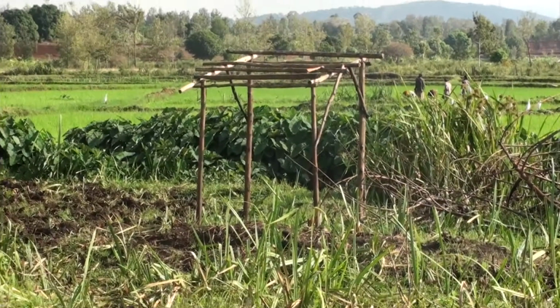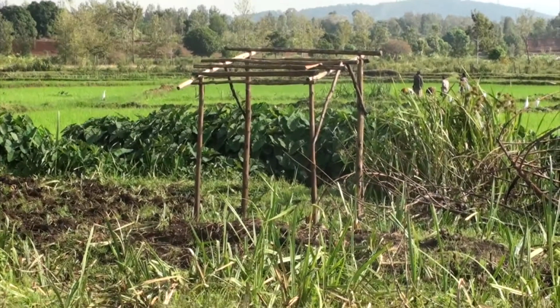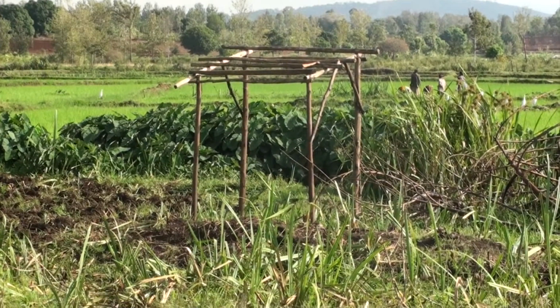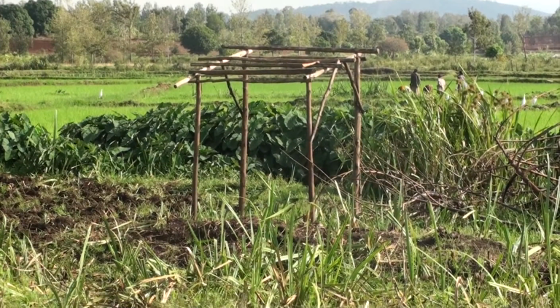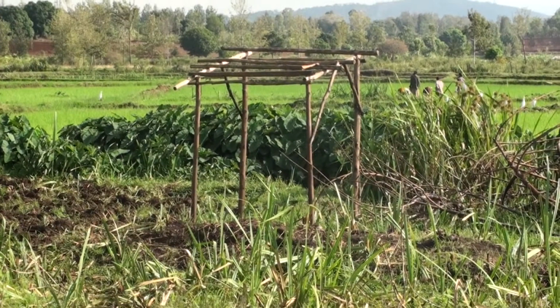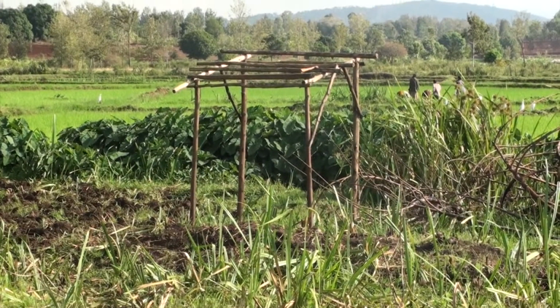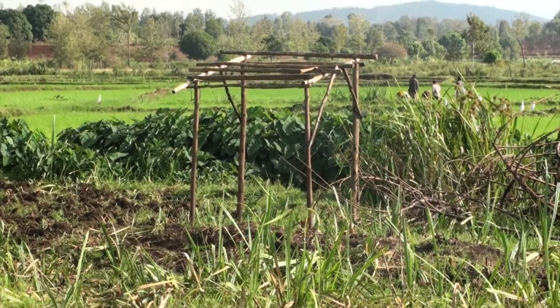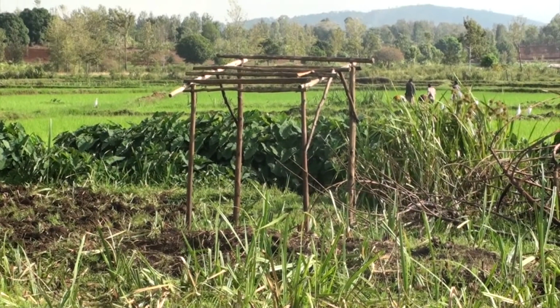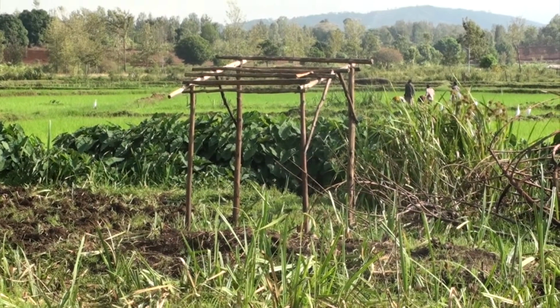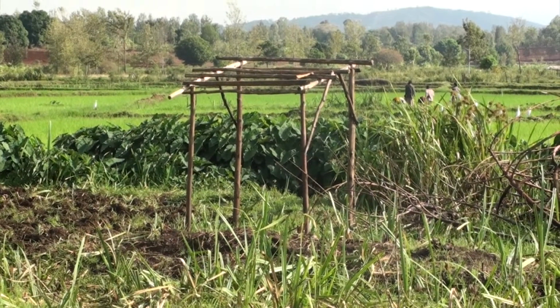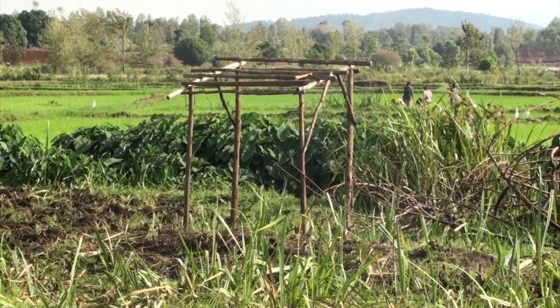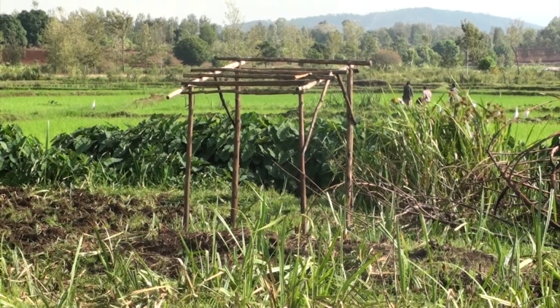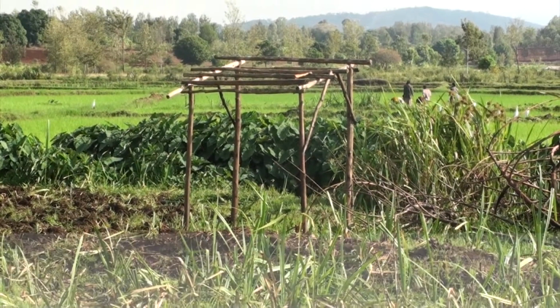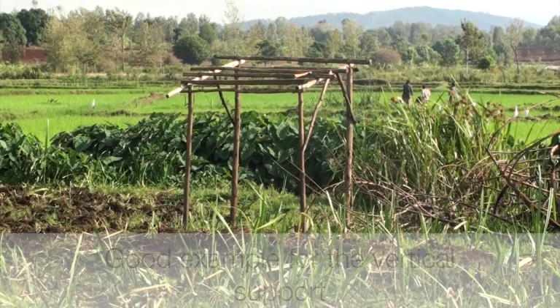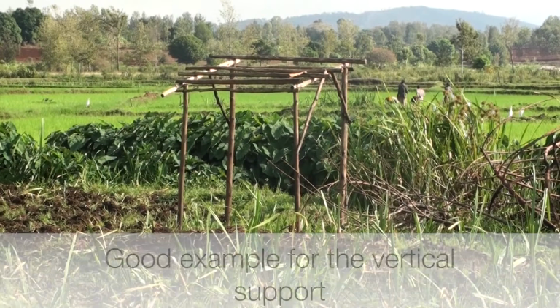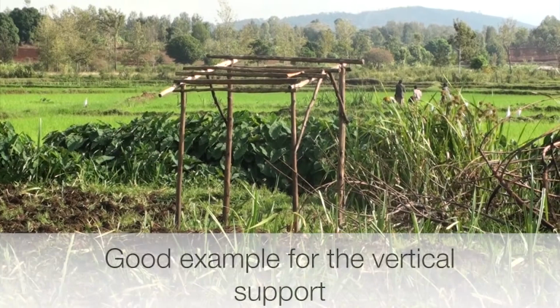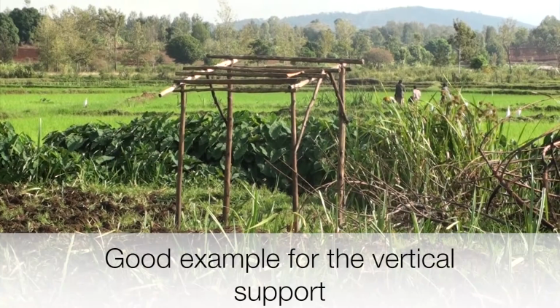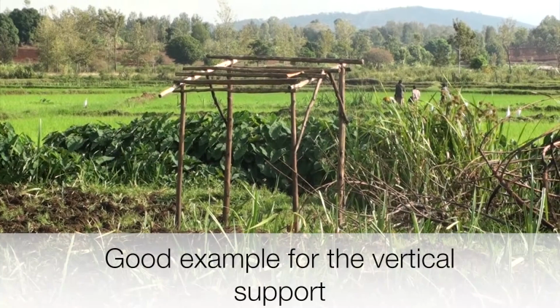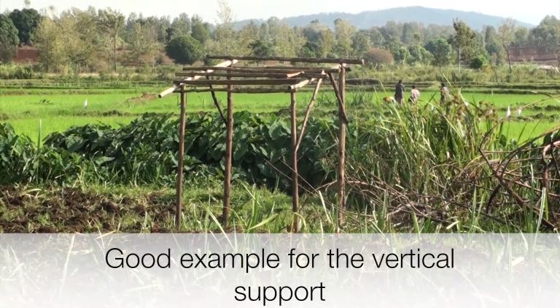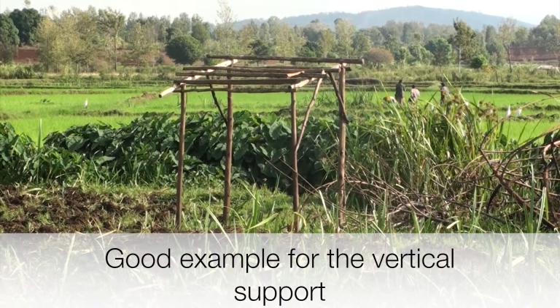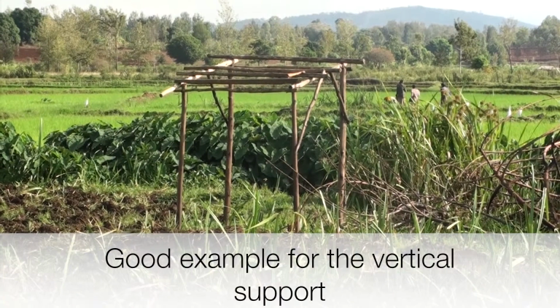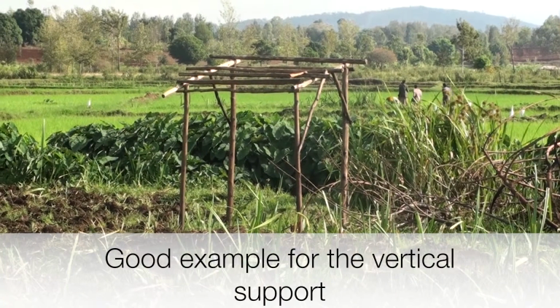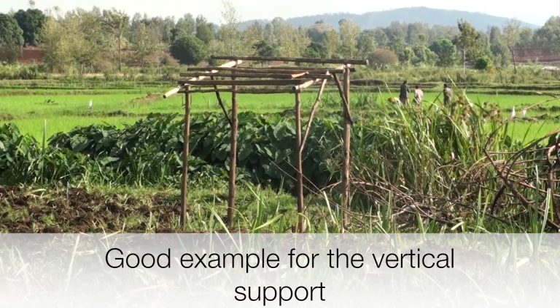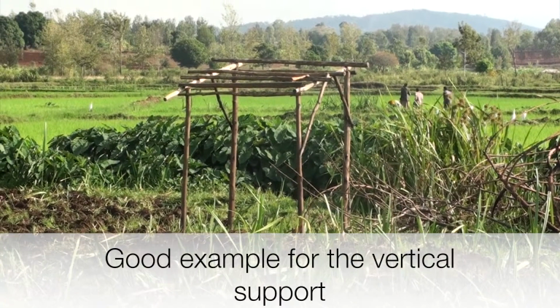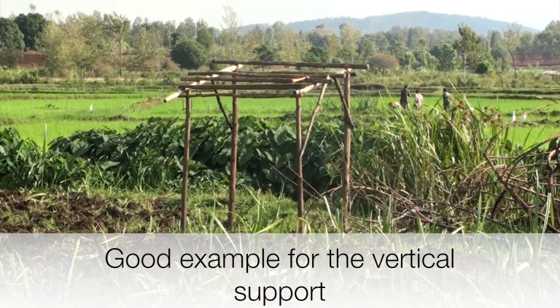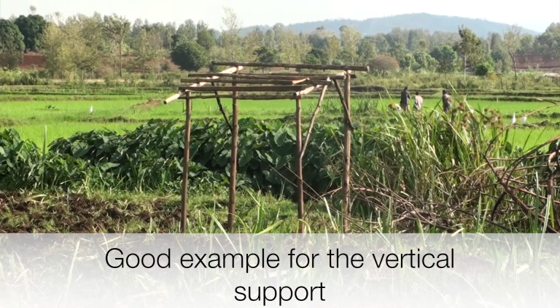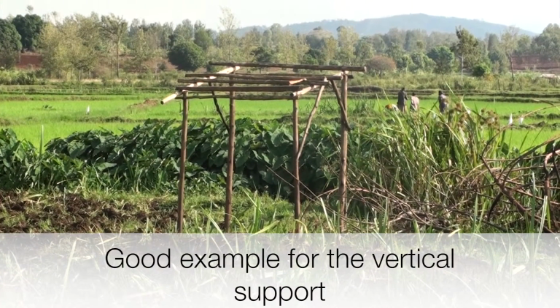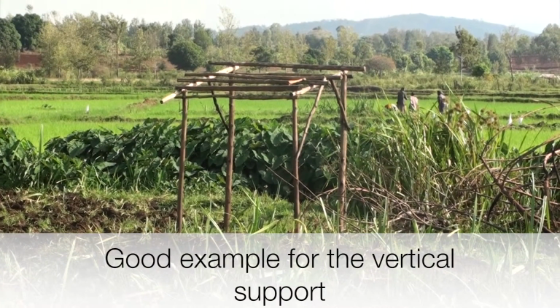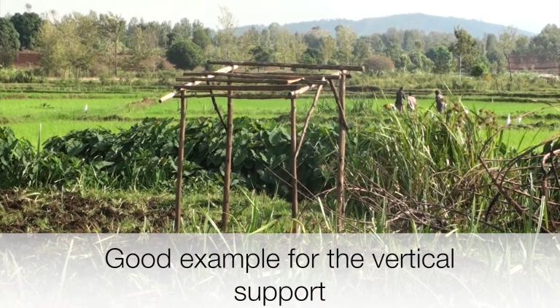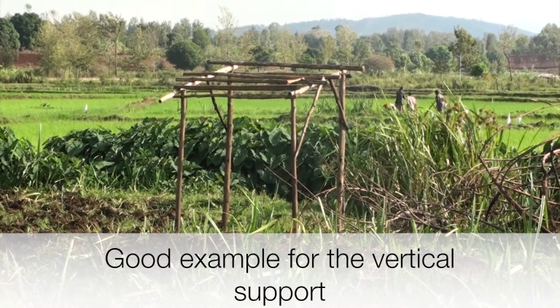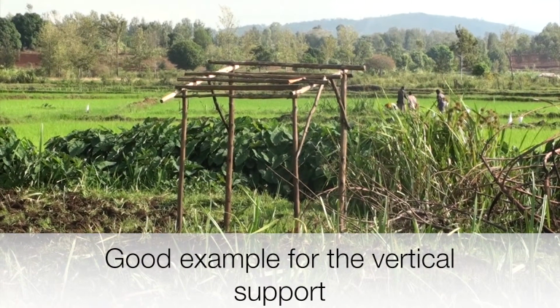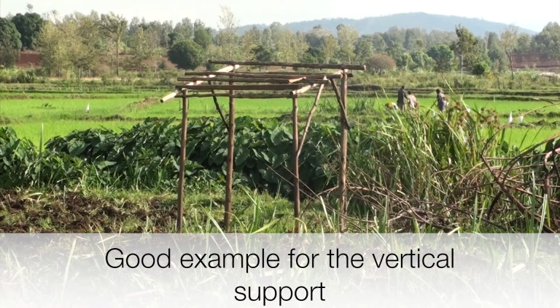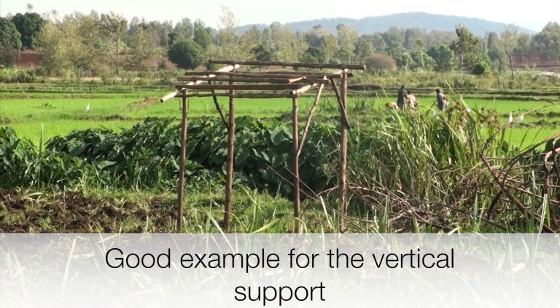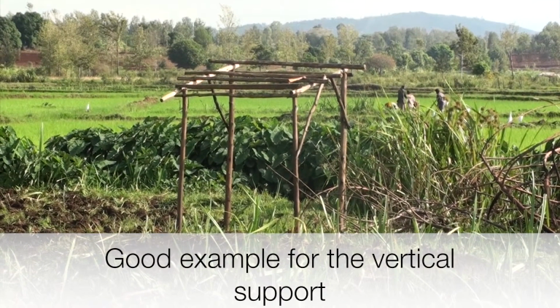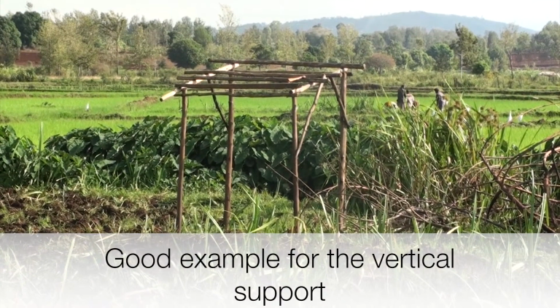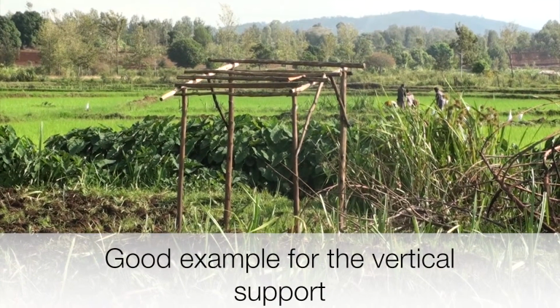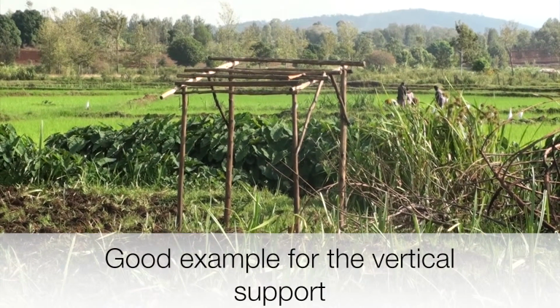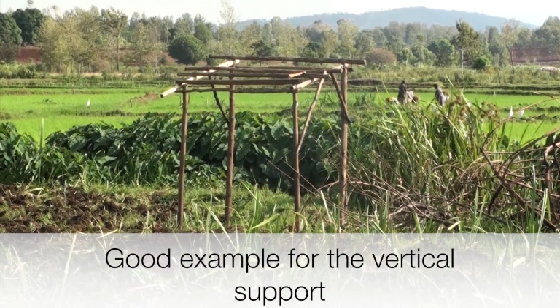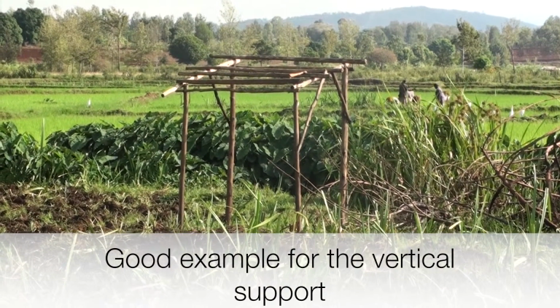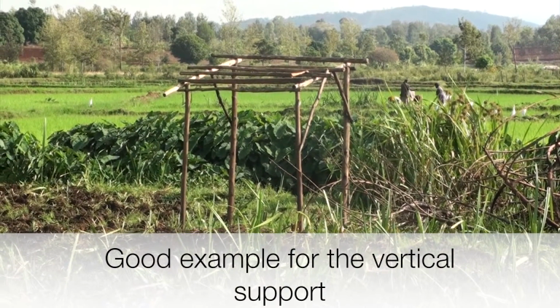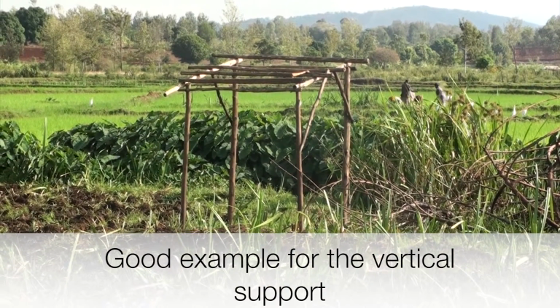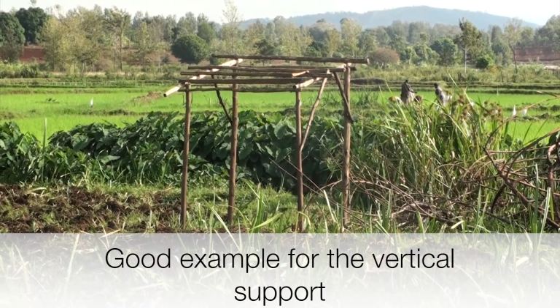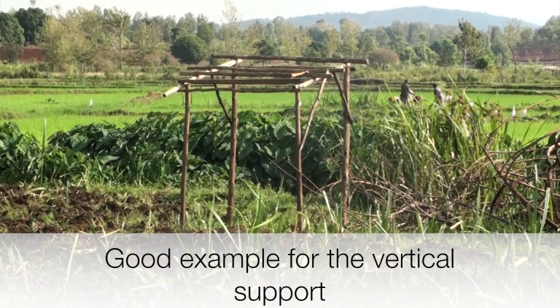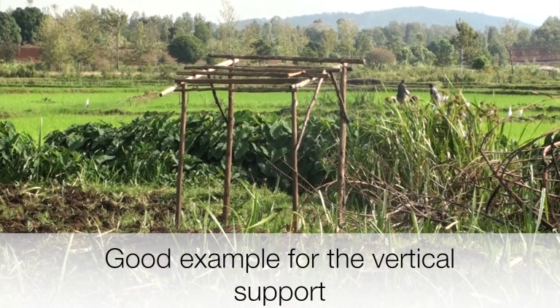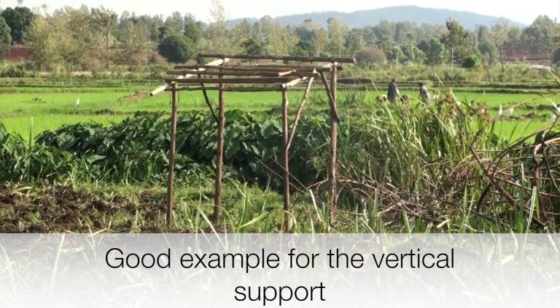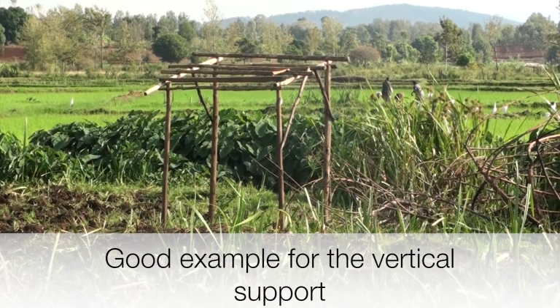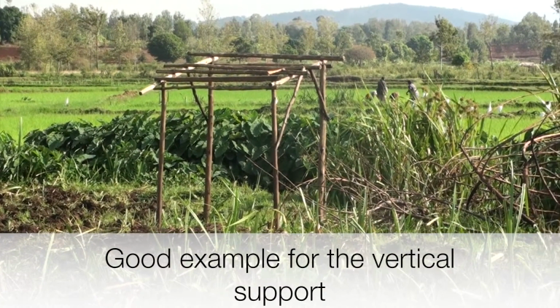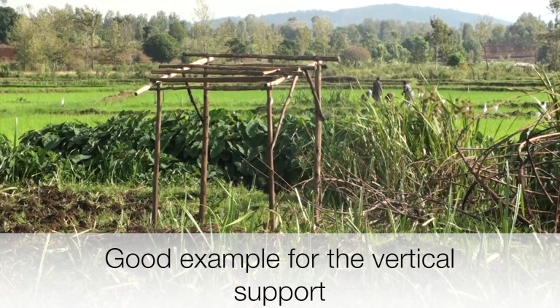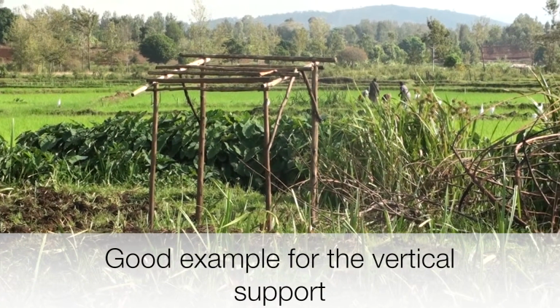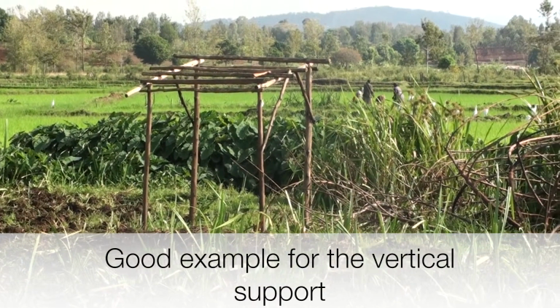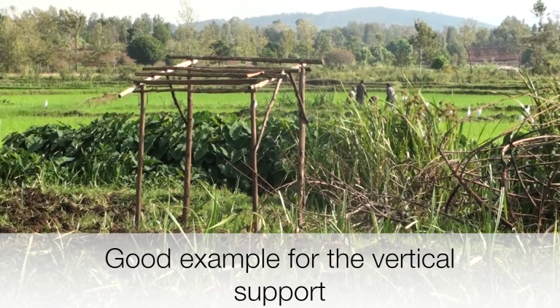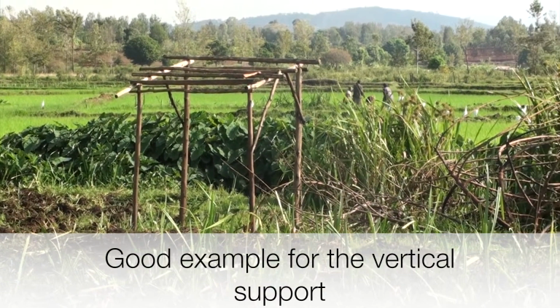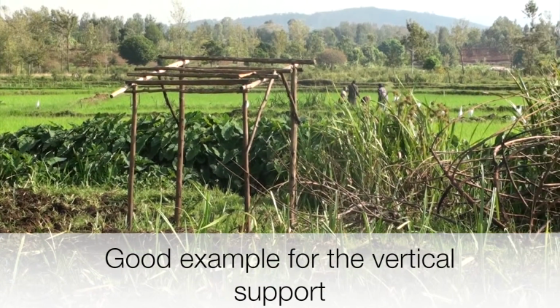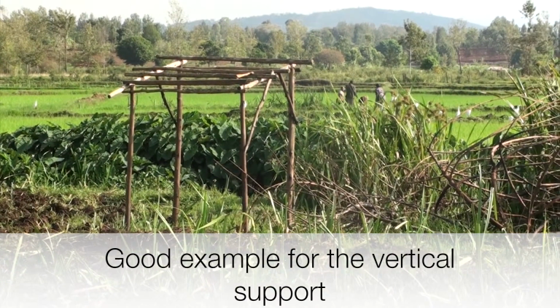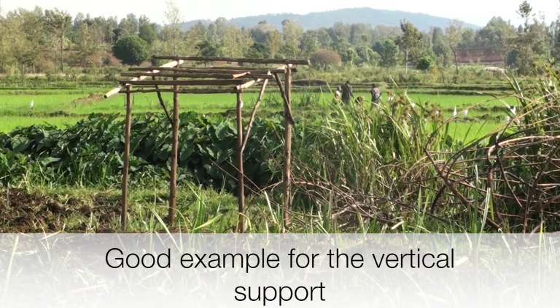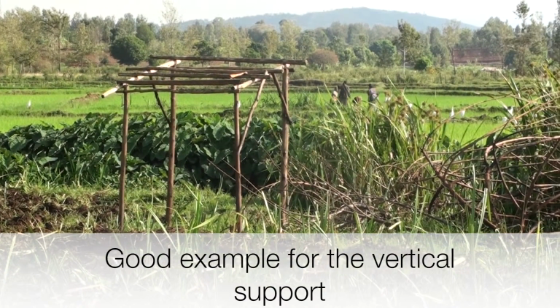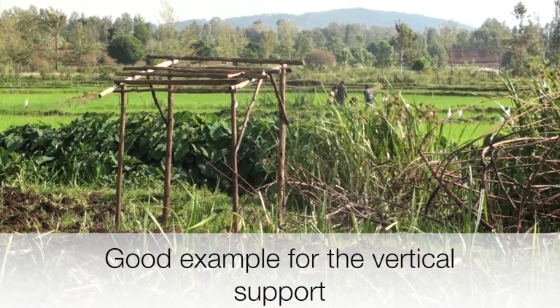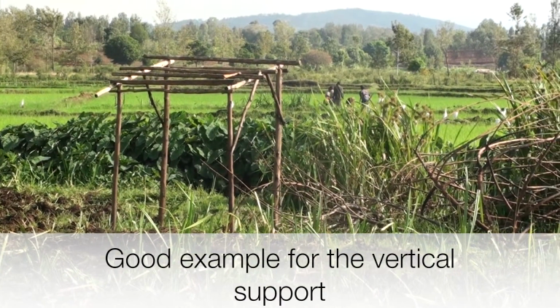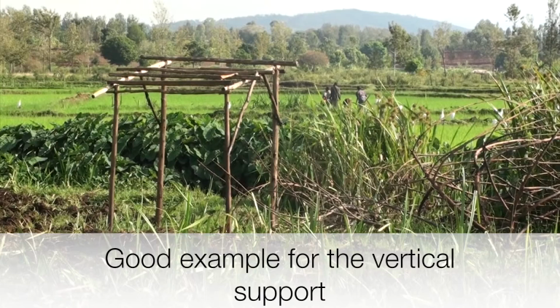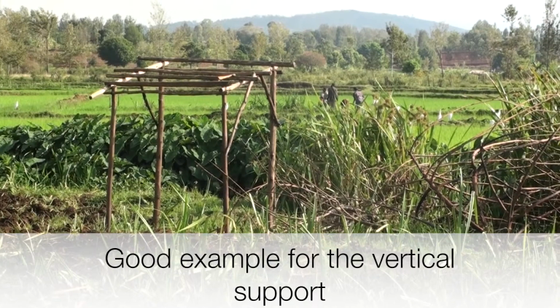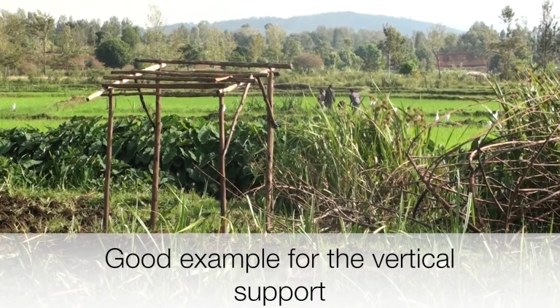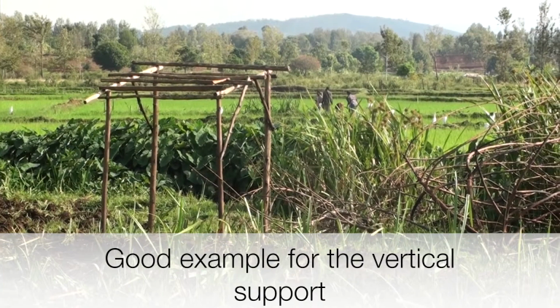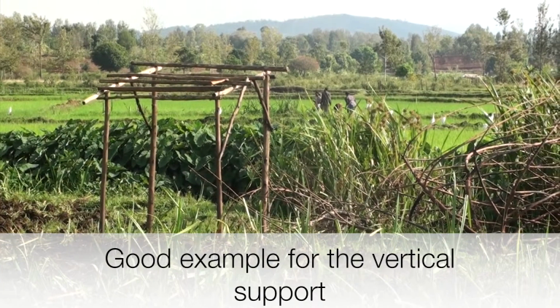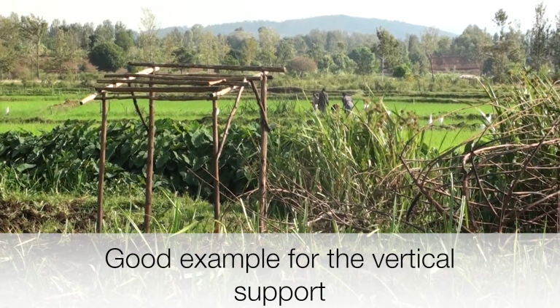The shadows of the construction posts will reduce the water output considerably in the morning and the evenings.